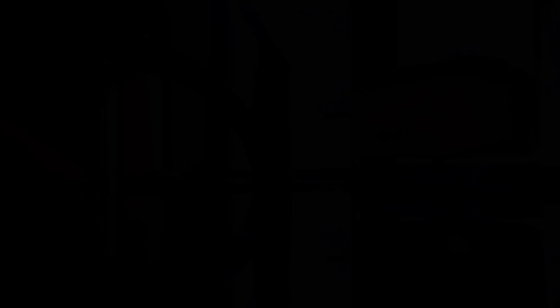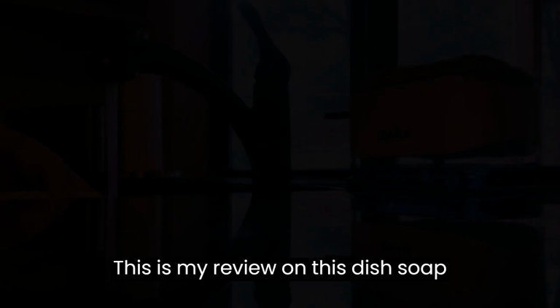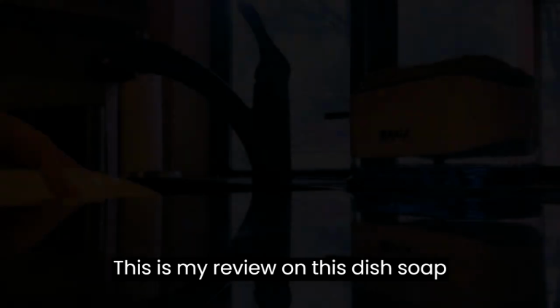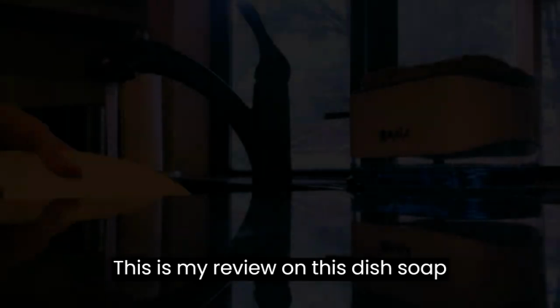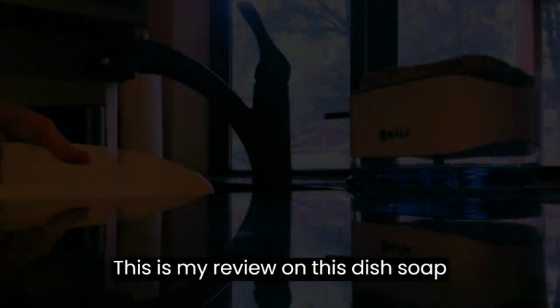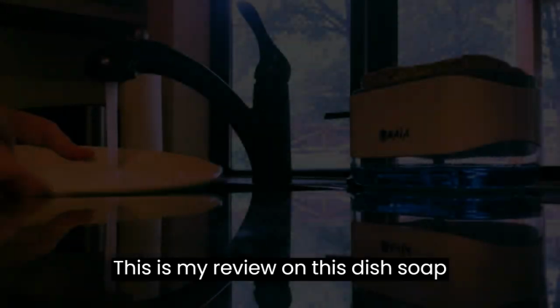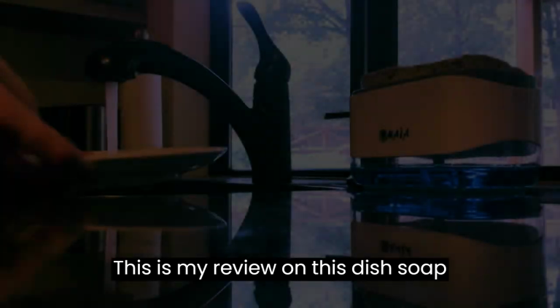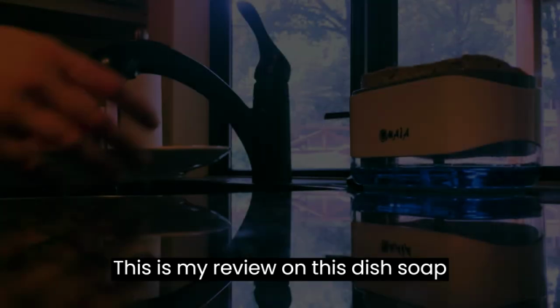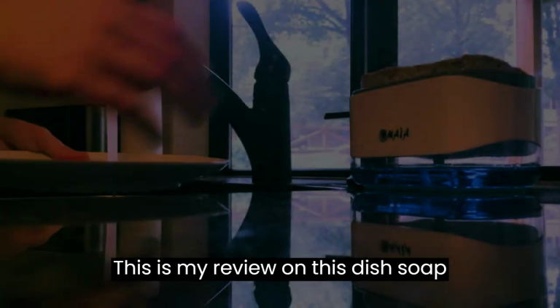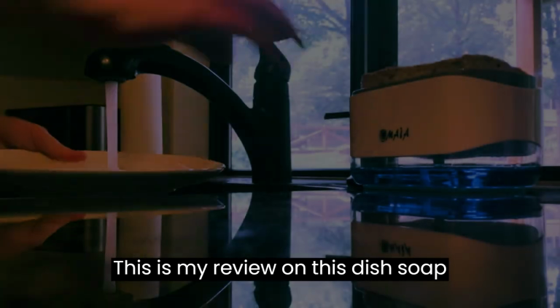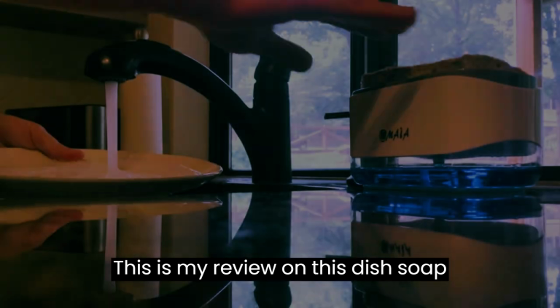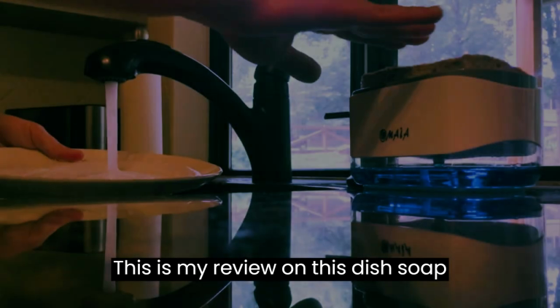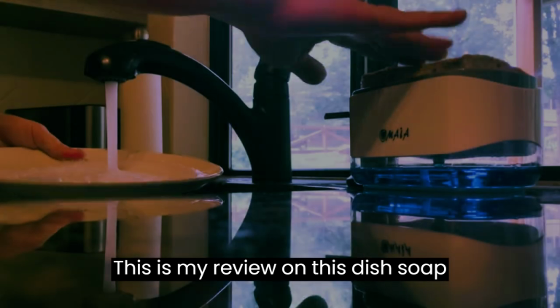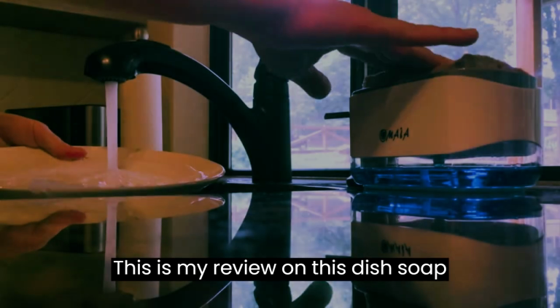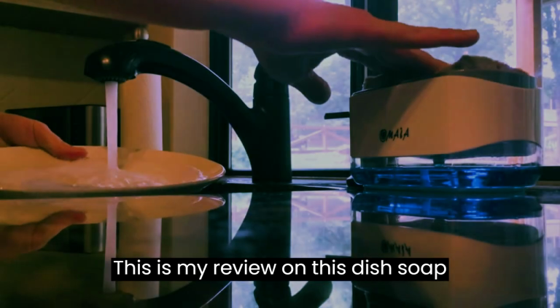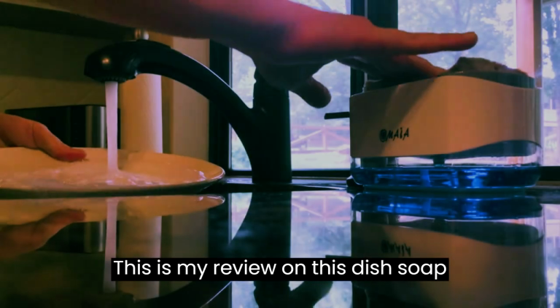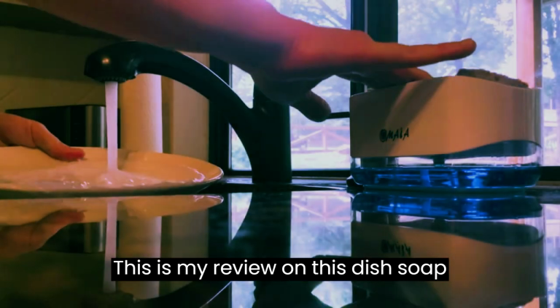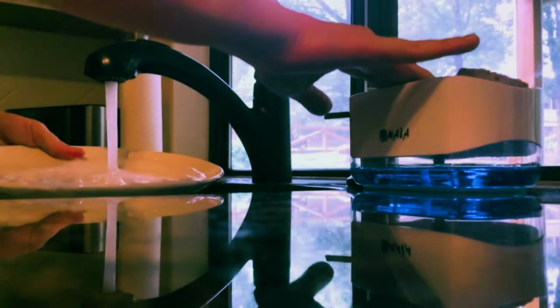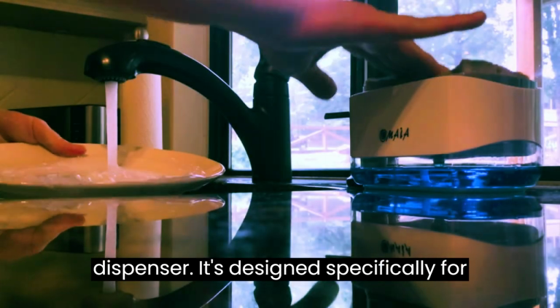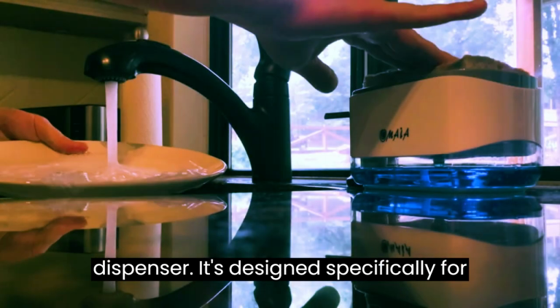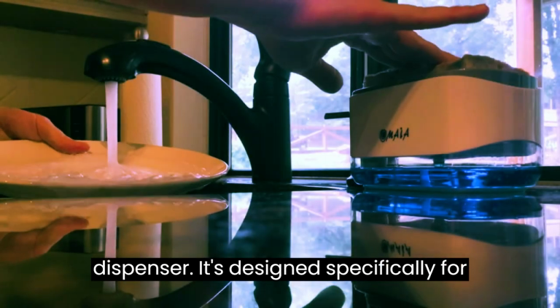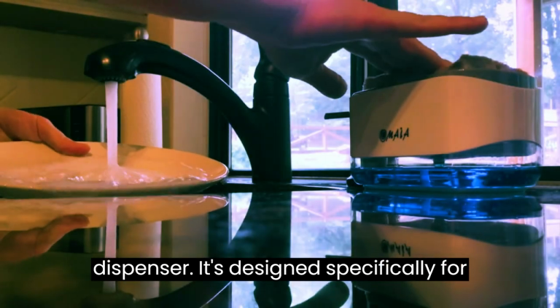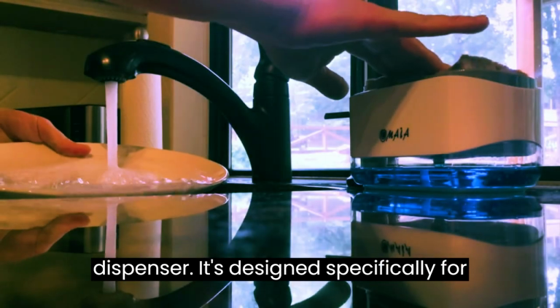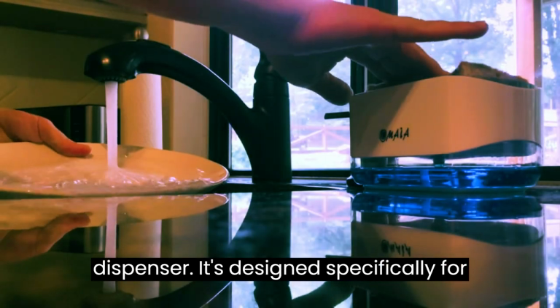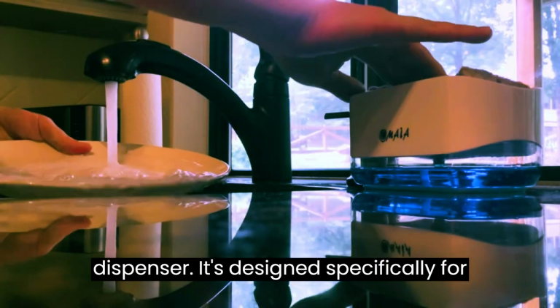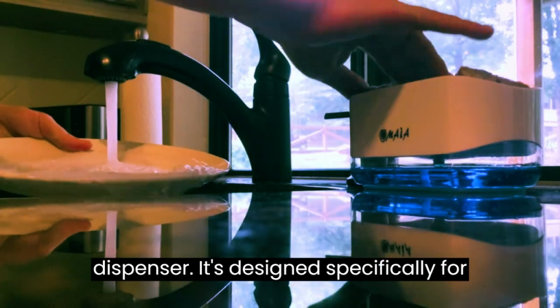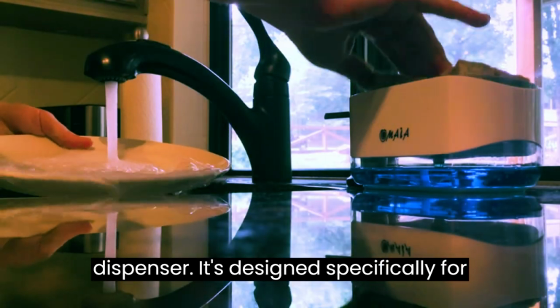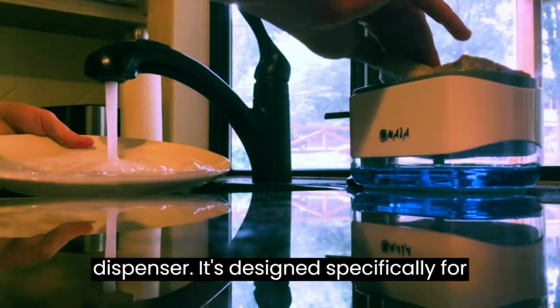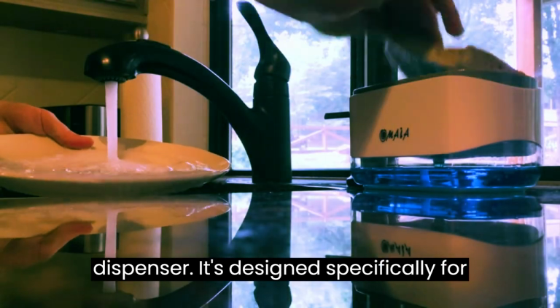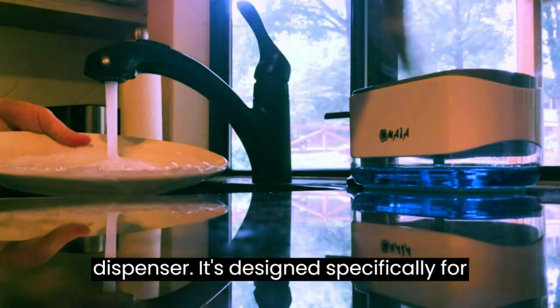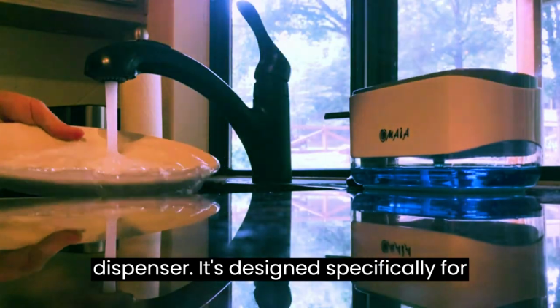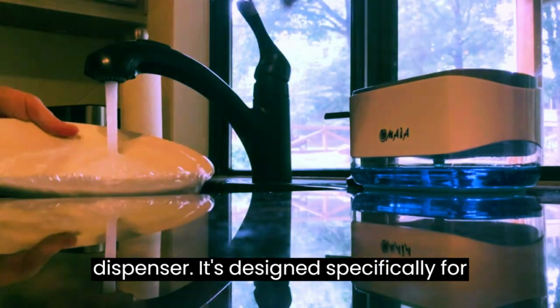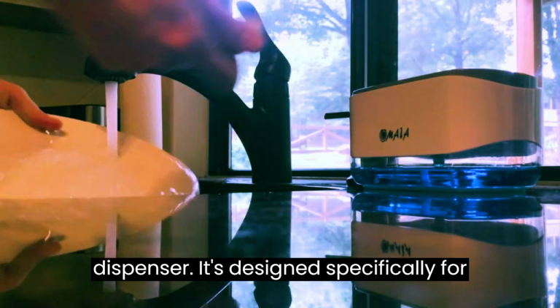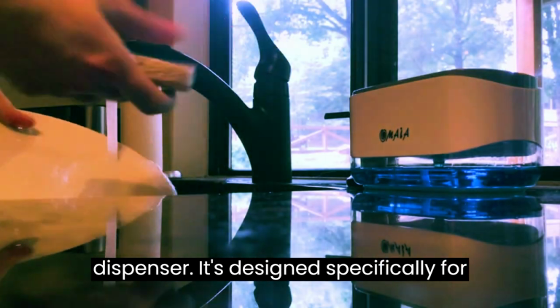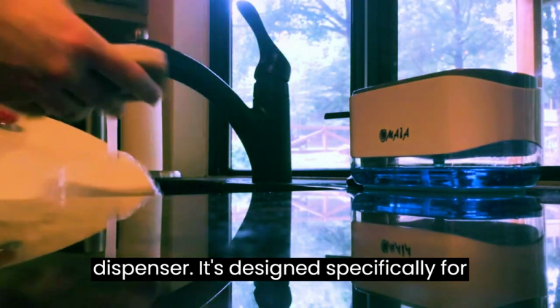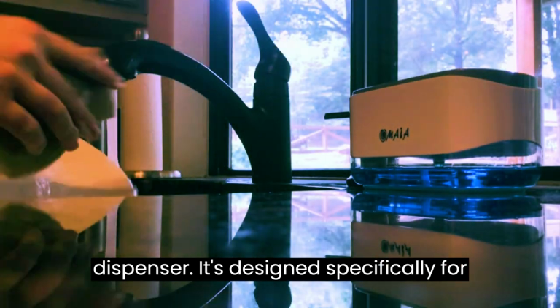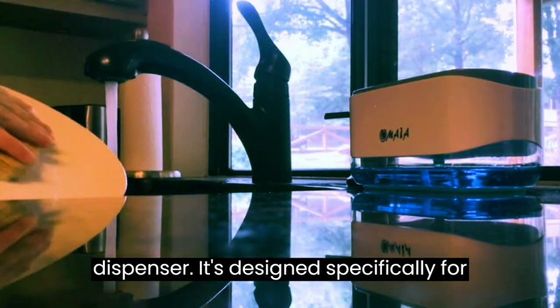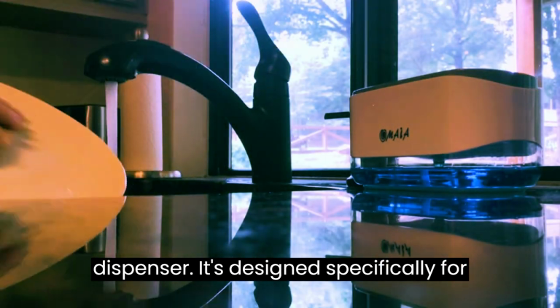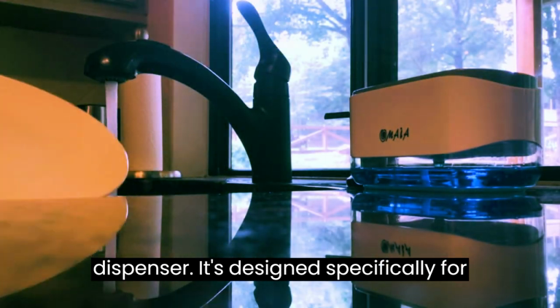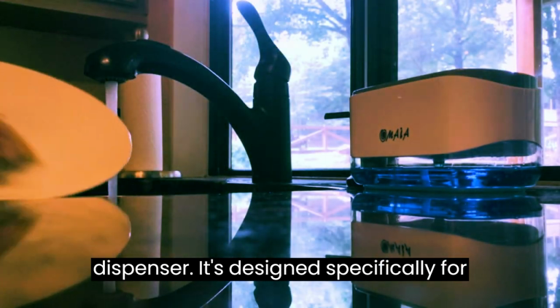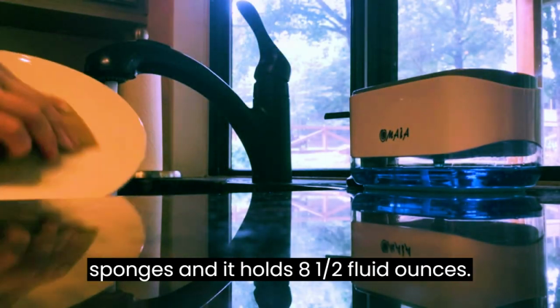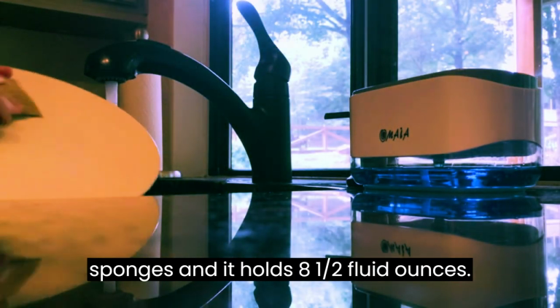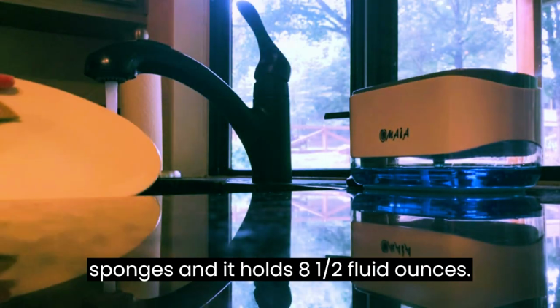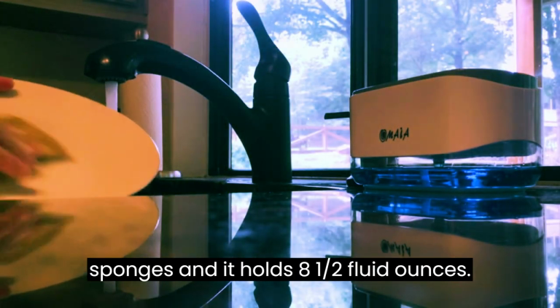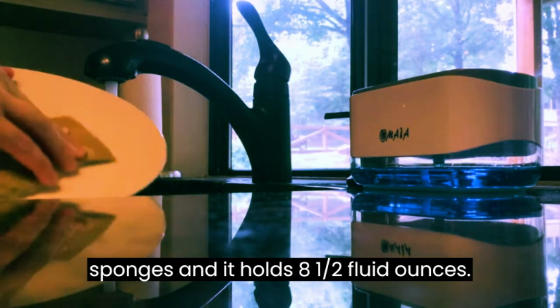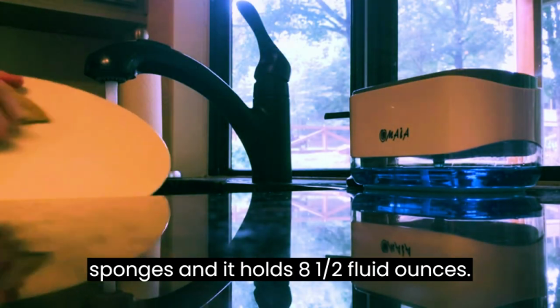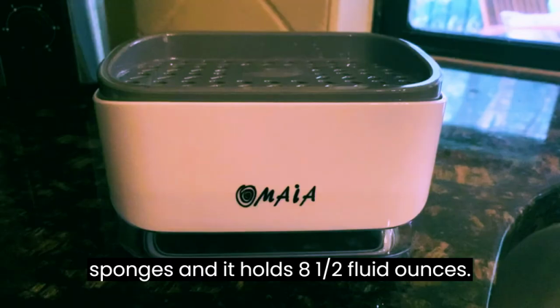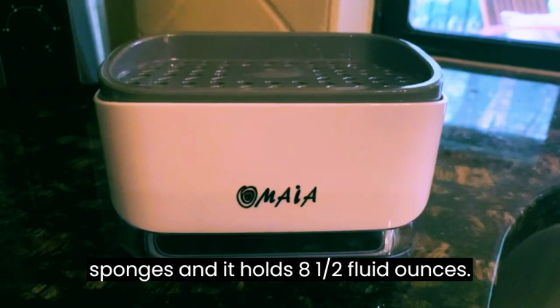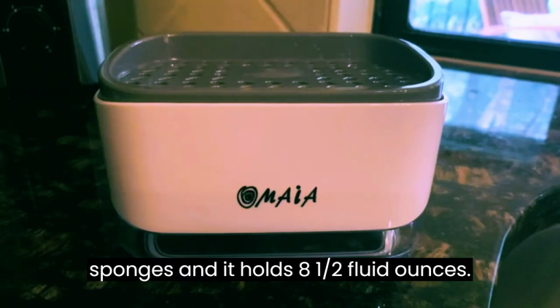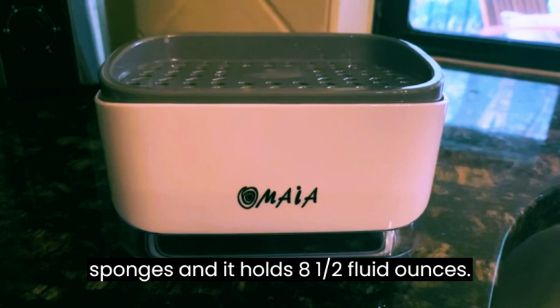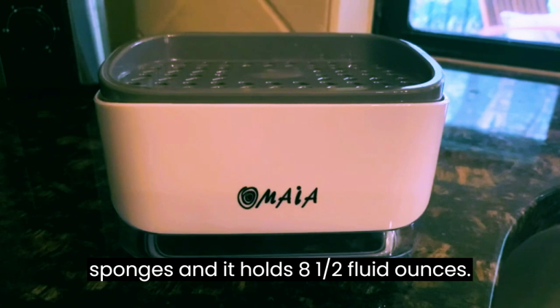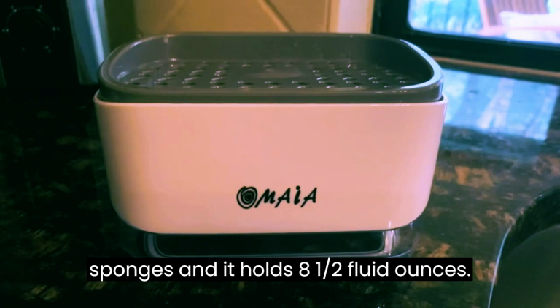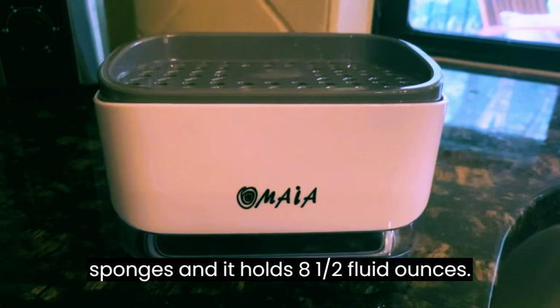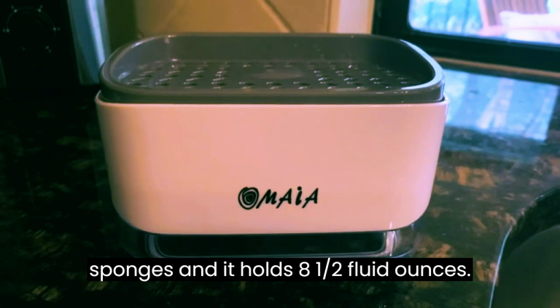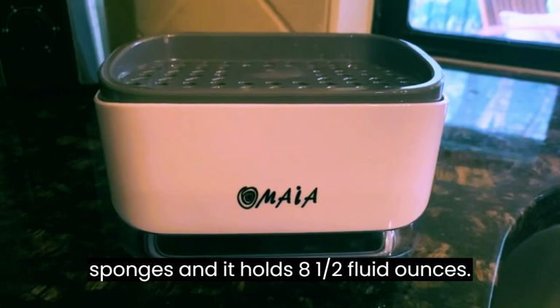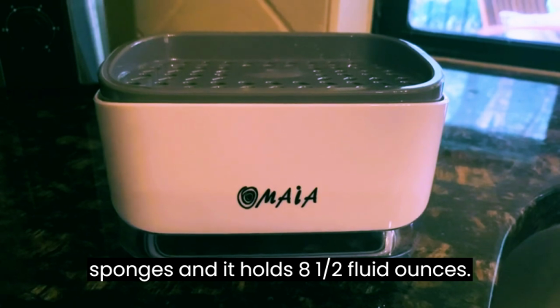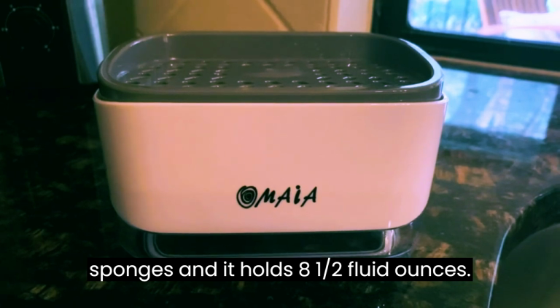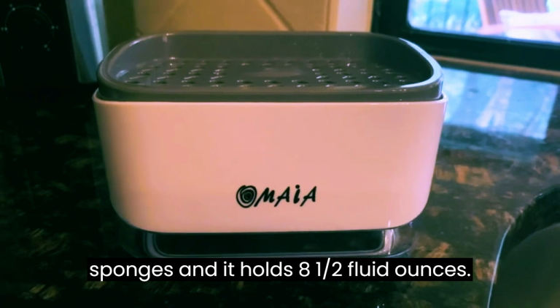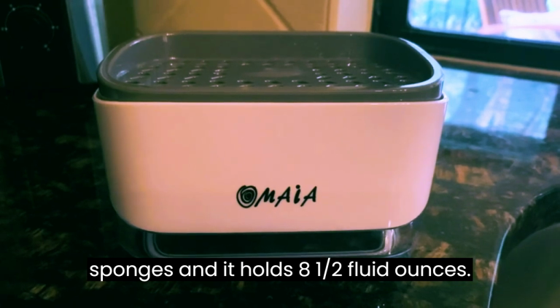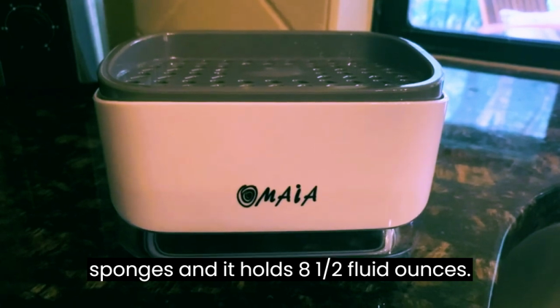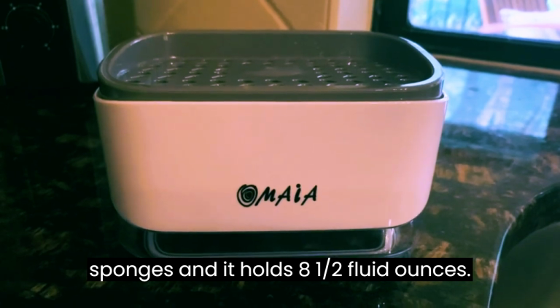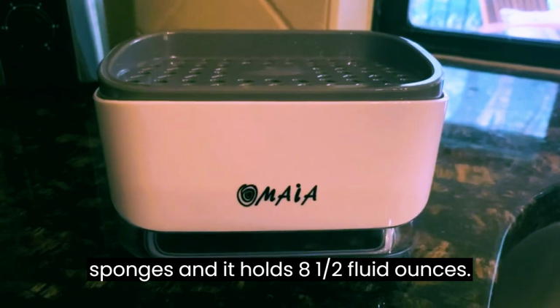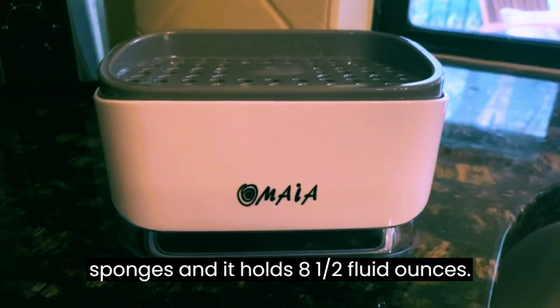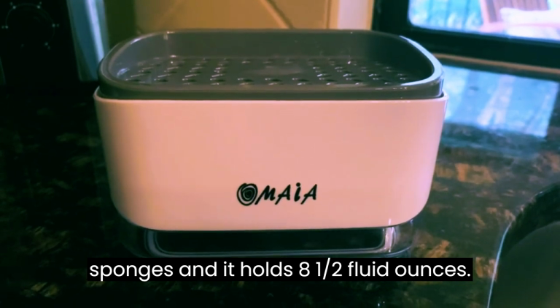This is my review on this dish soap dispenser. It's designed specifically for sponges and it holds 8.5 fluid ounces.